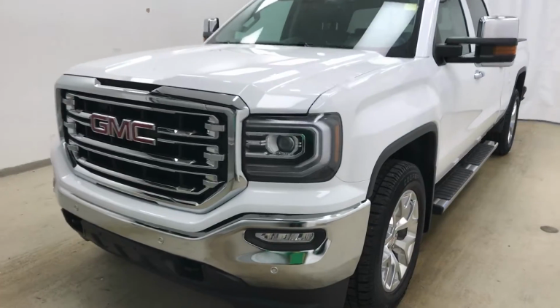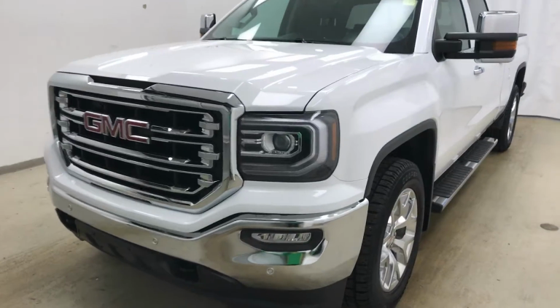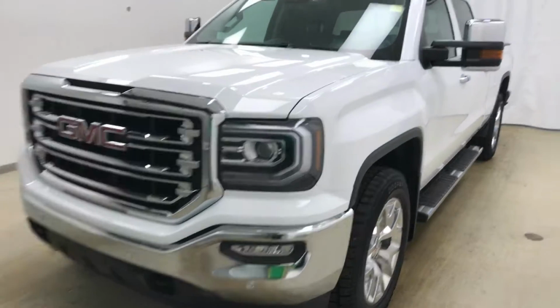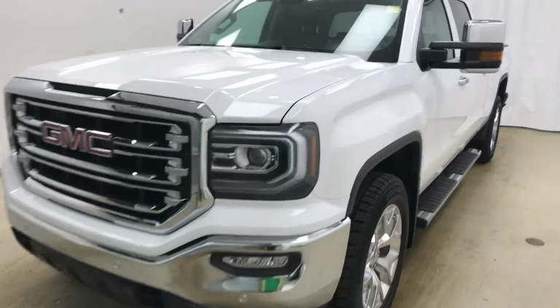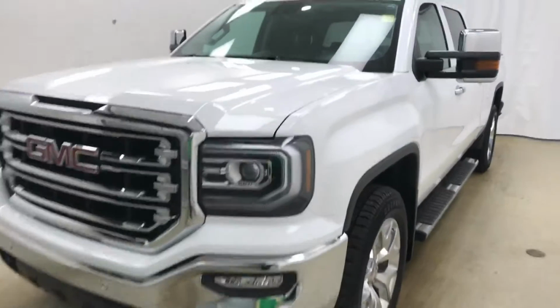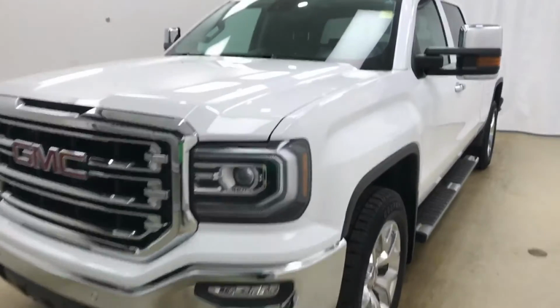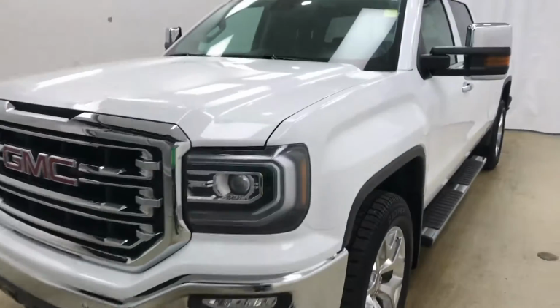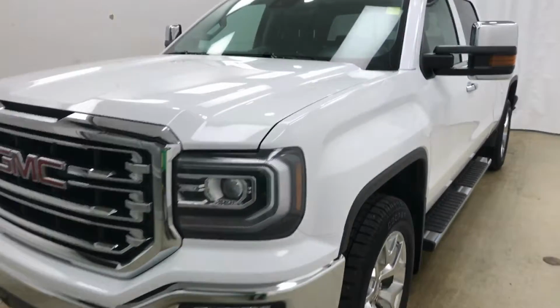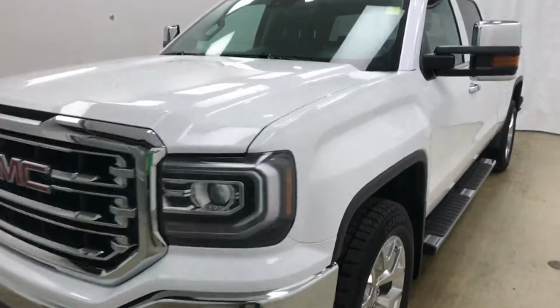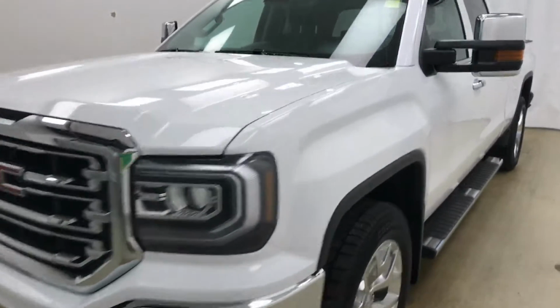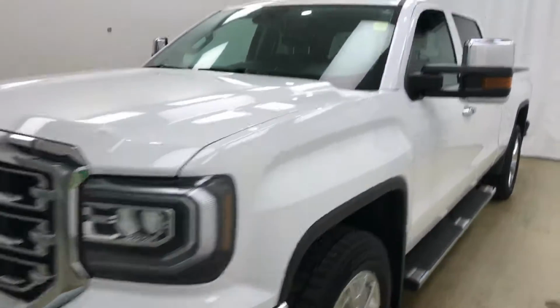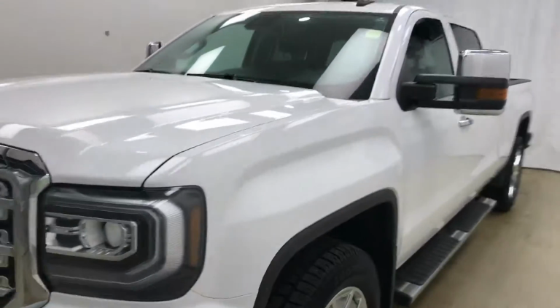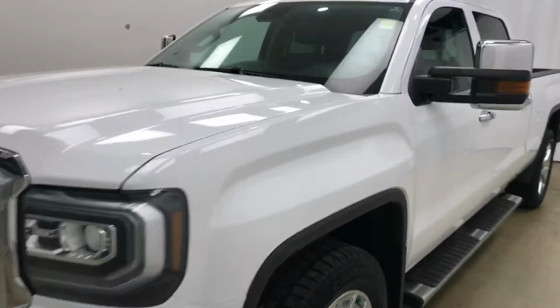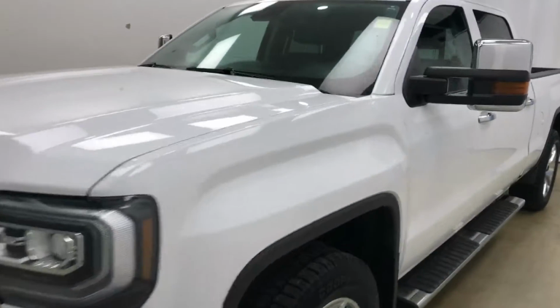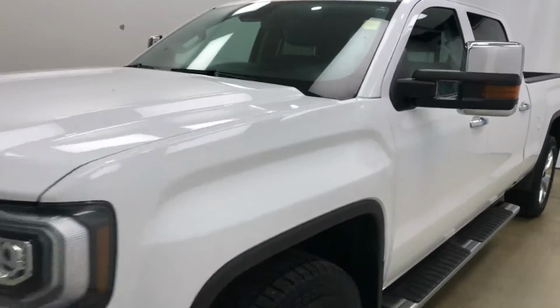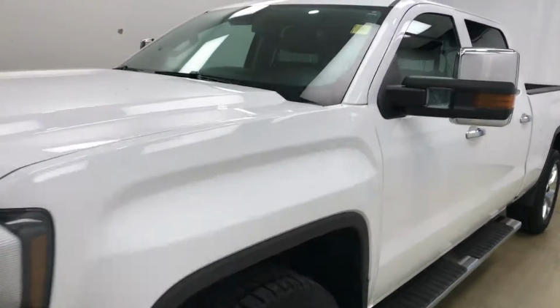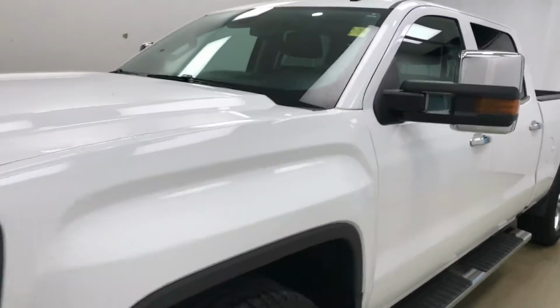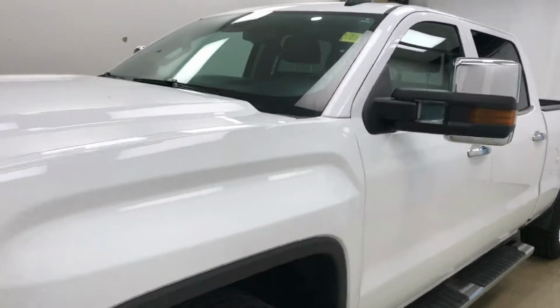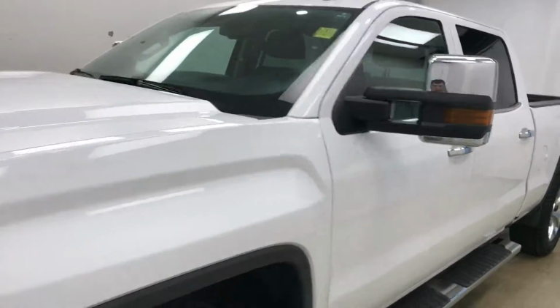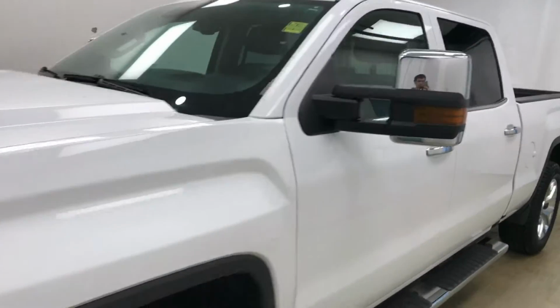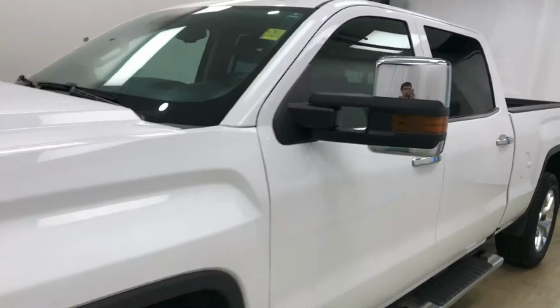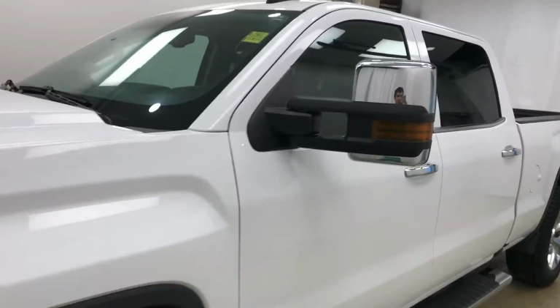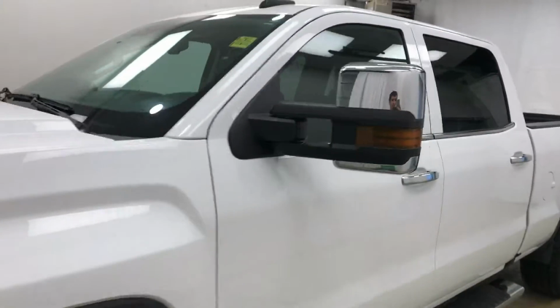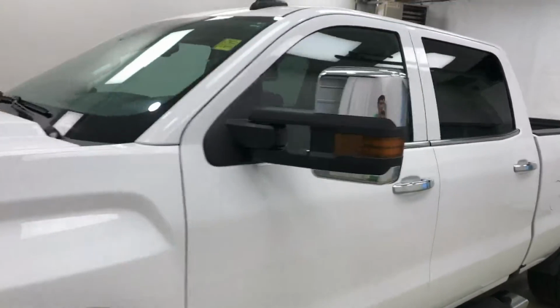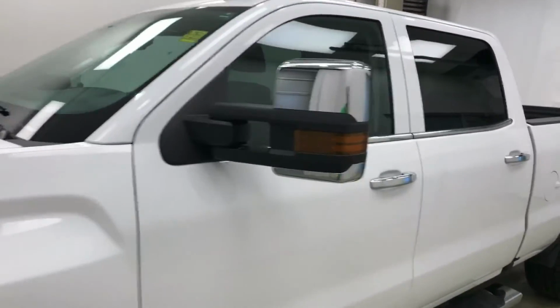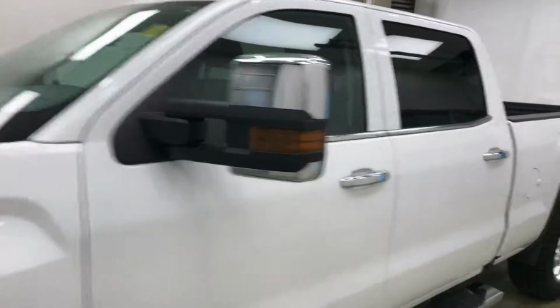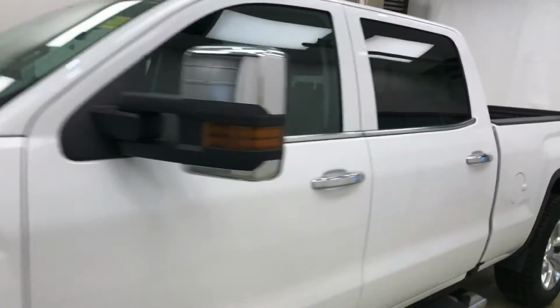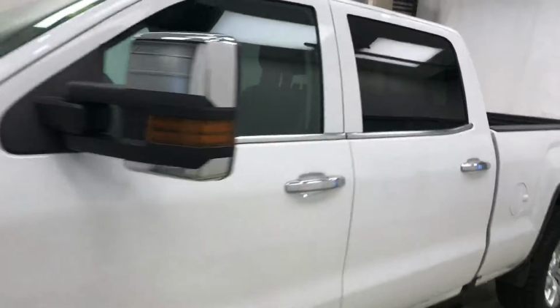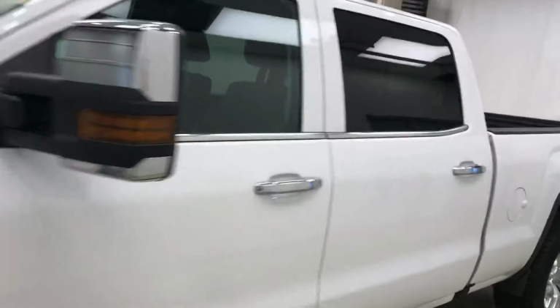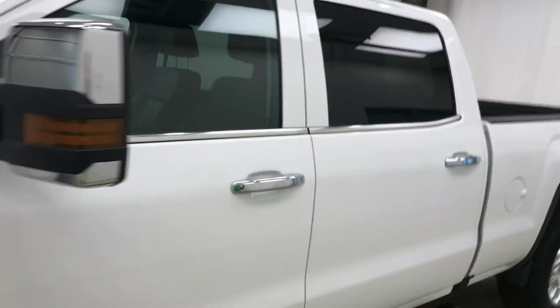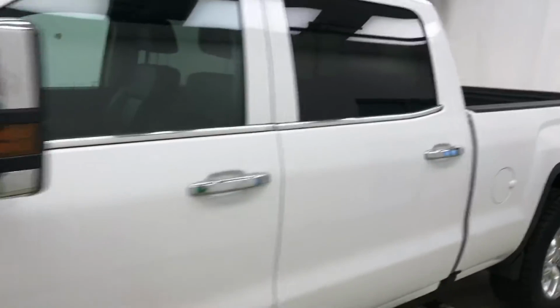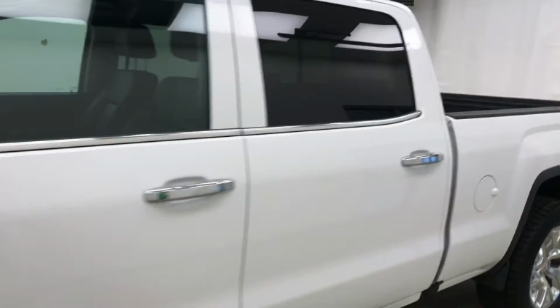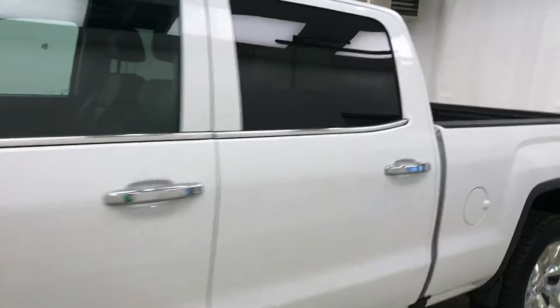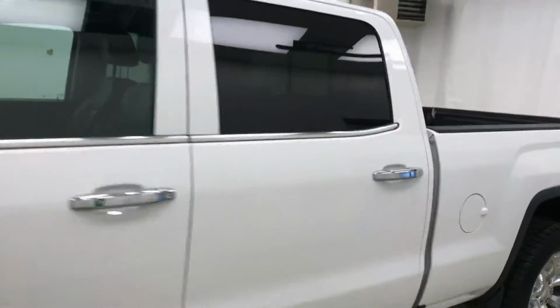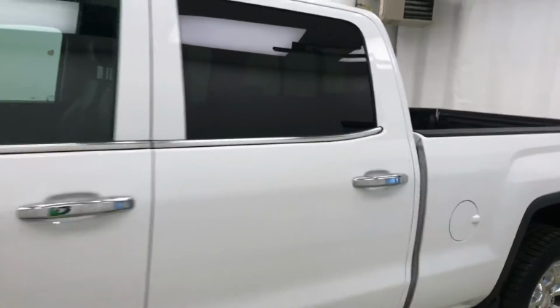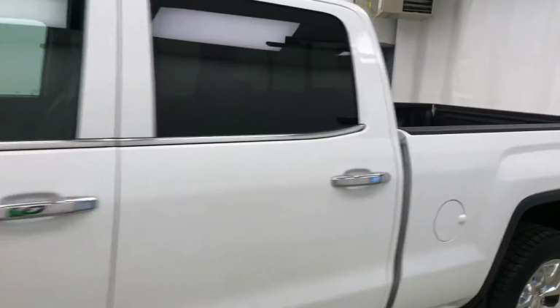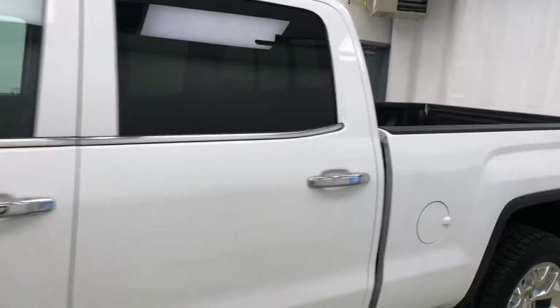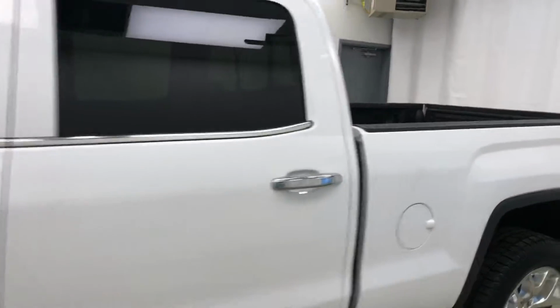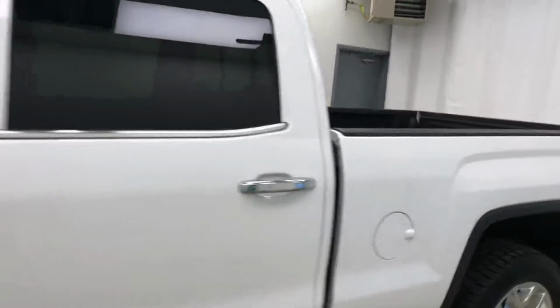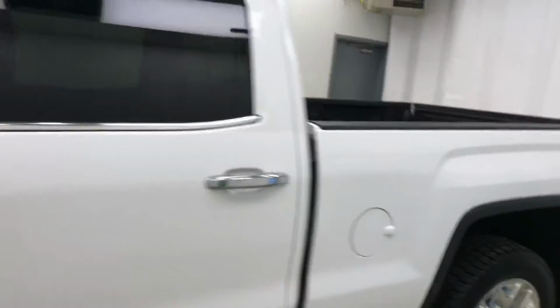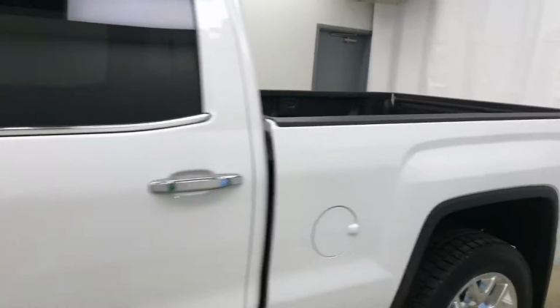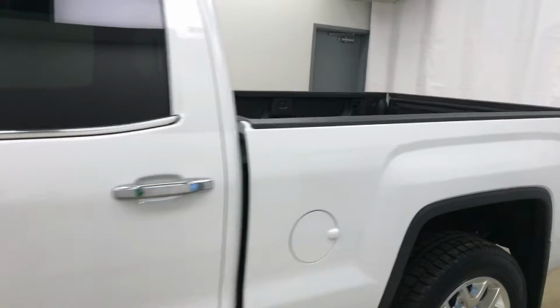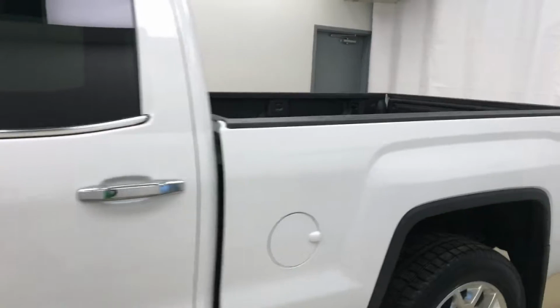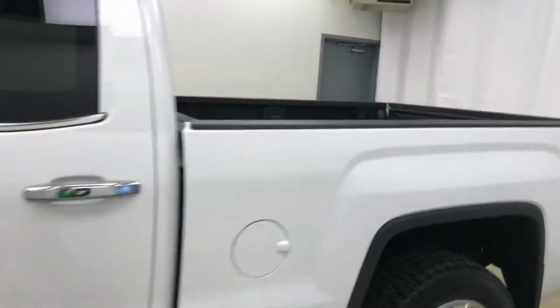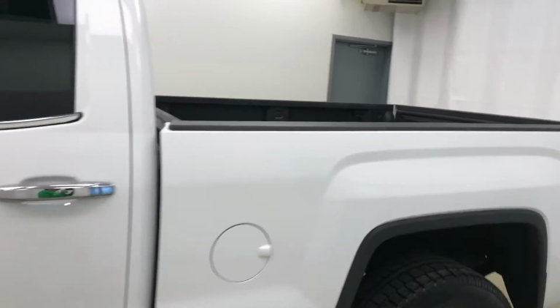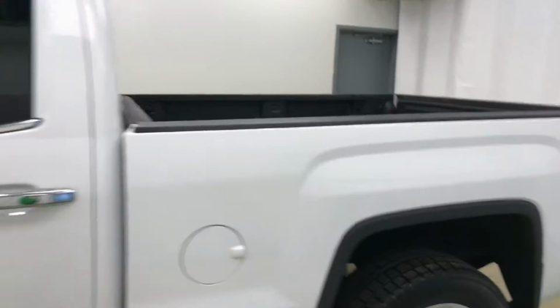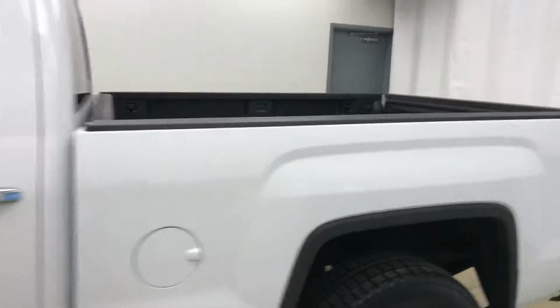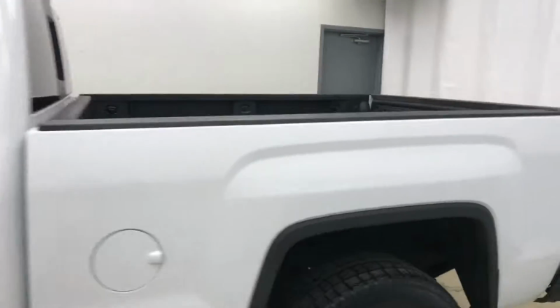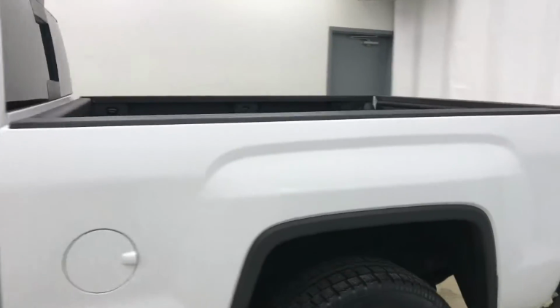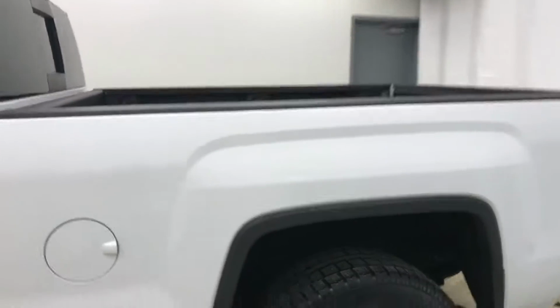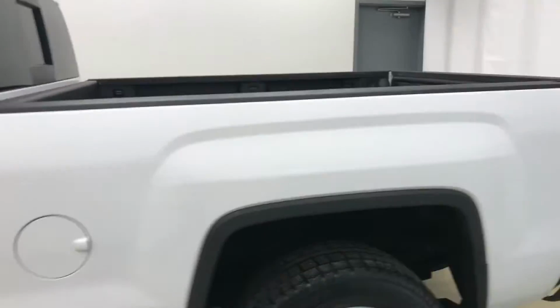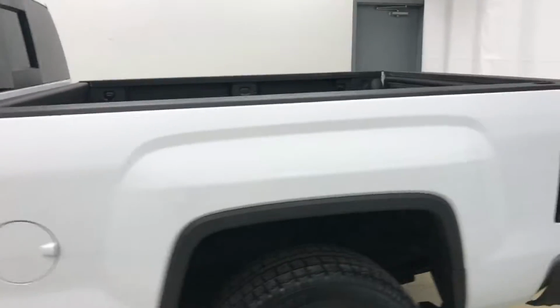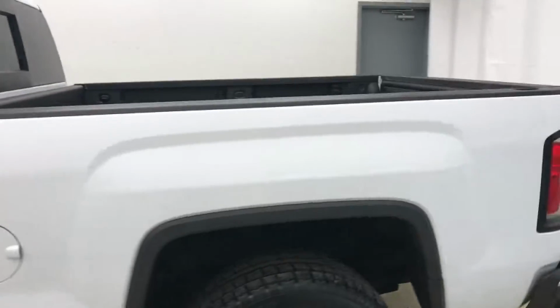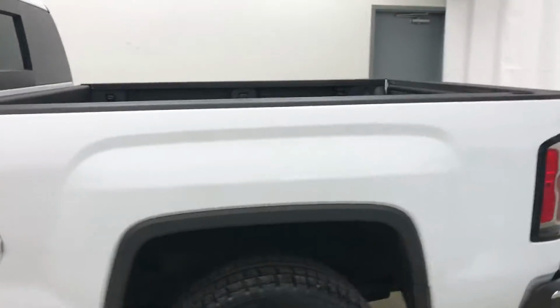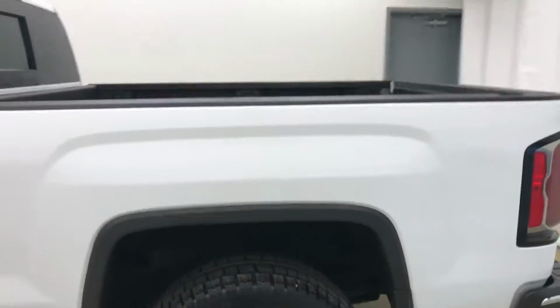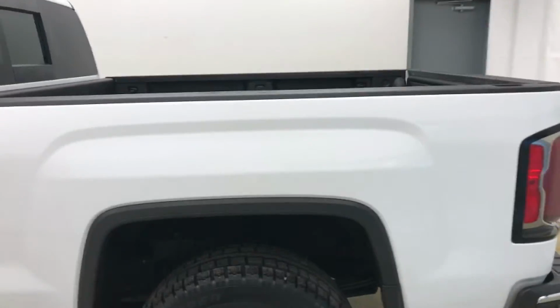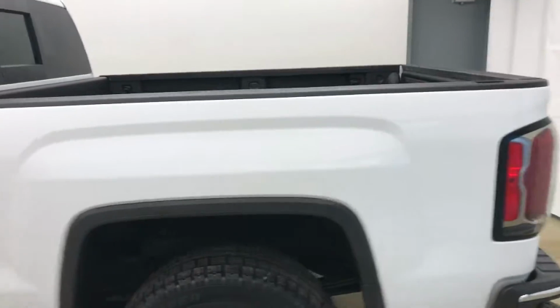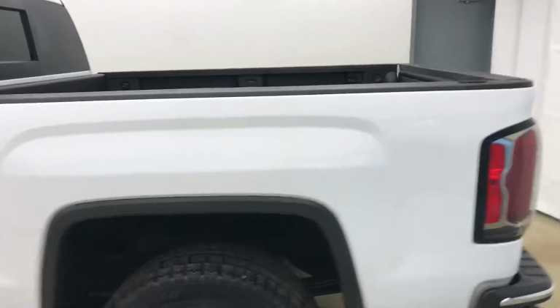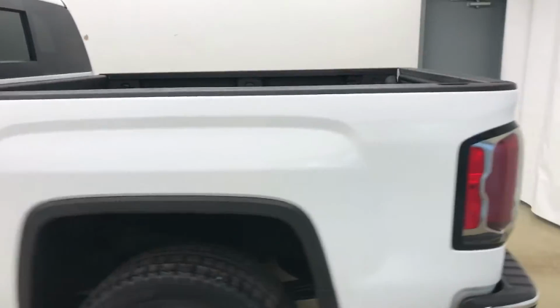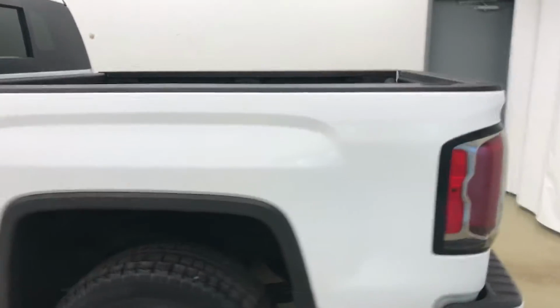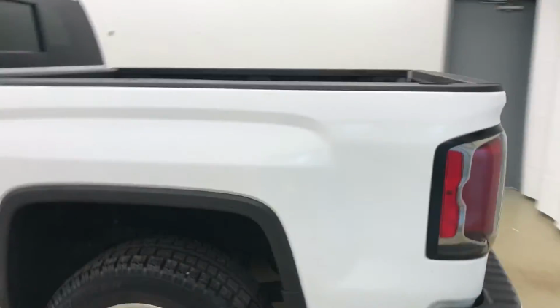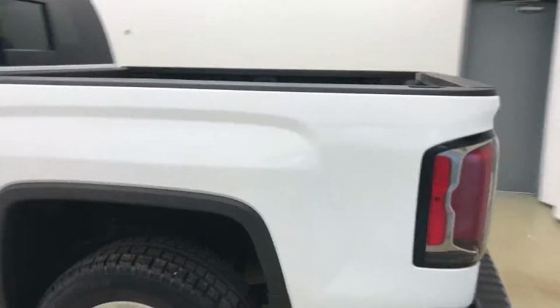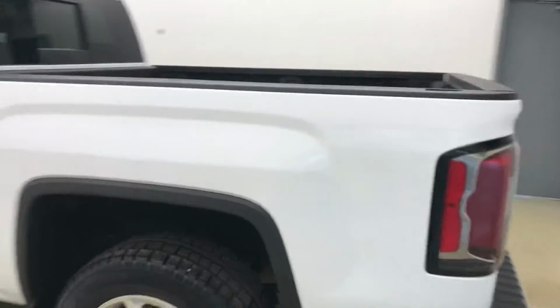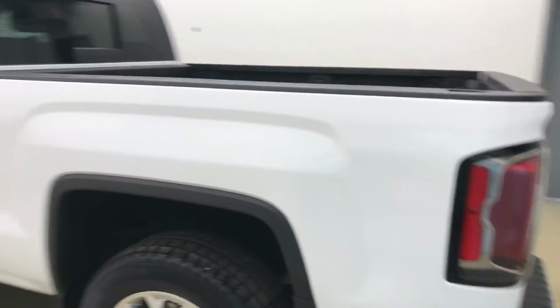Today we're viewing stock number 186874 on a 2017 GMC Sierra 1500 and our exterior color is white.